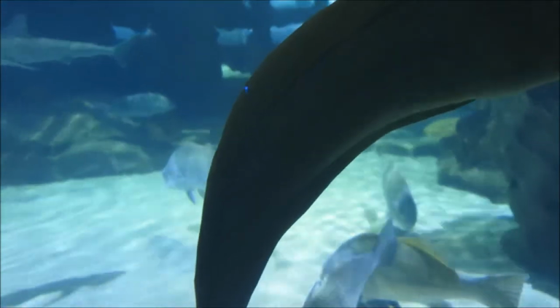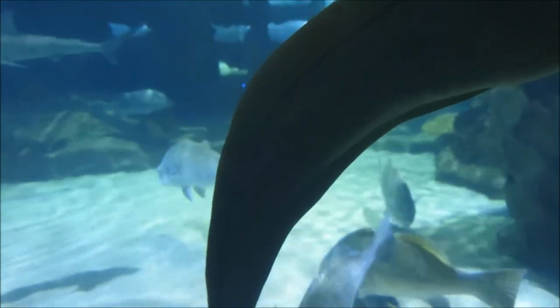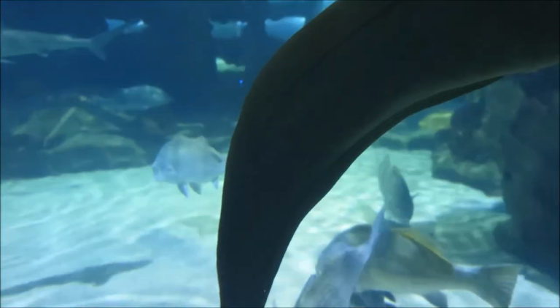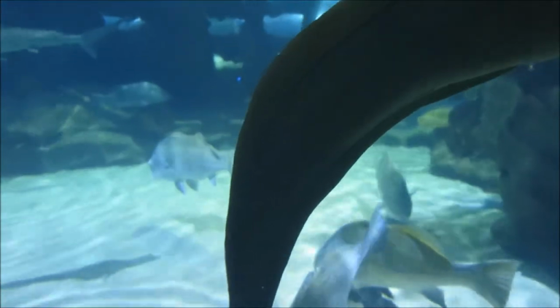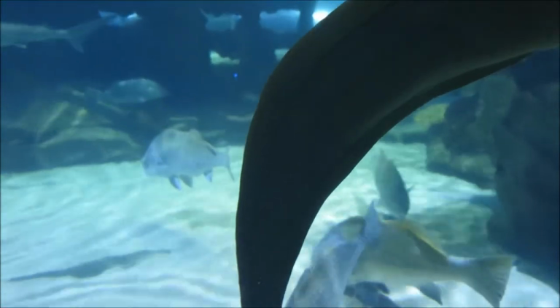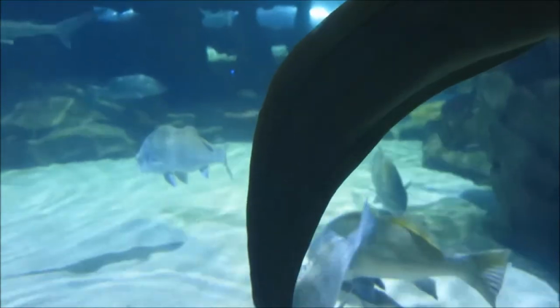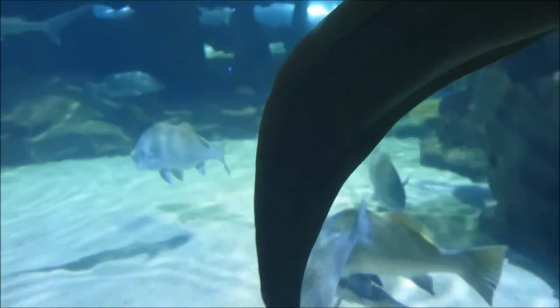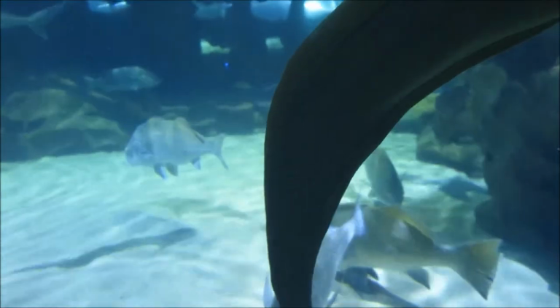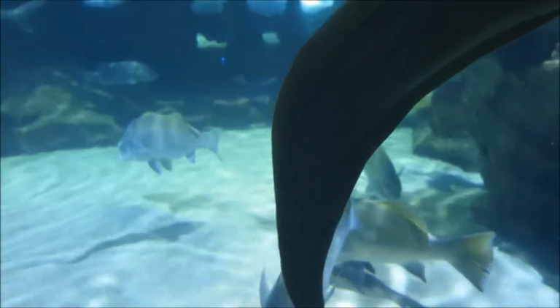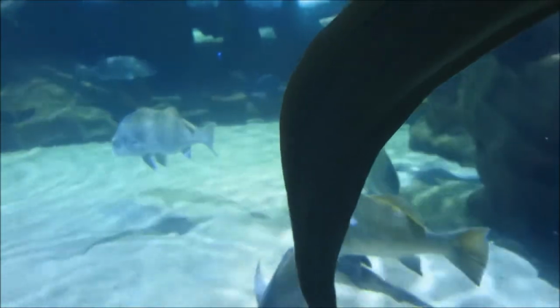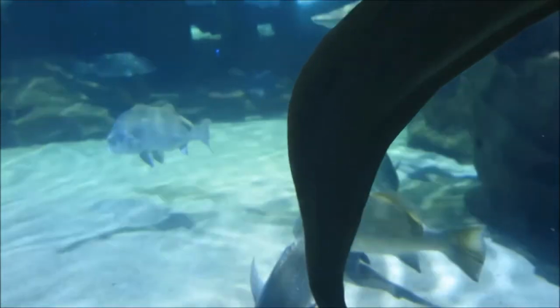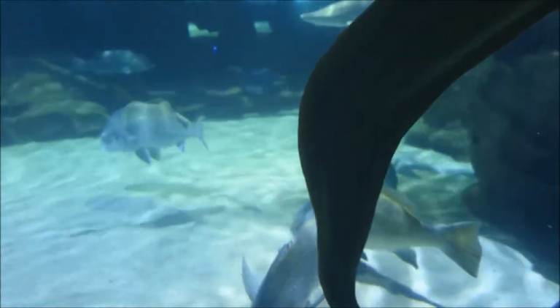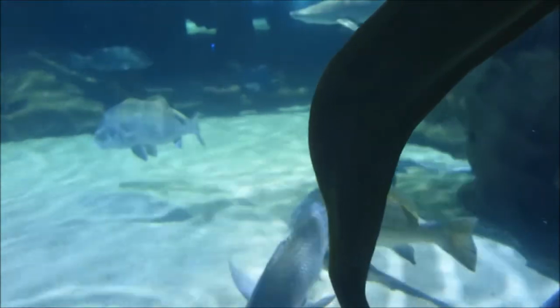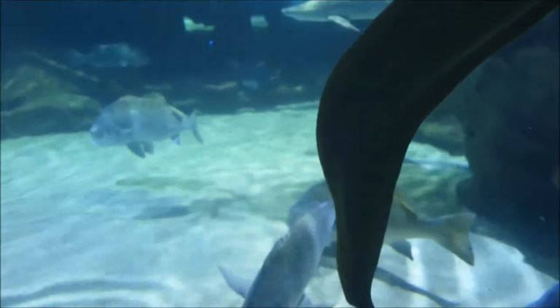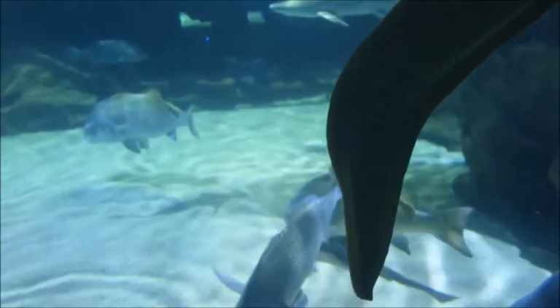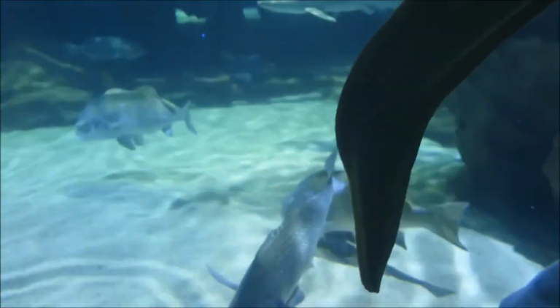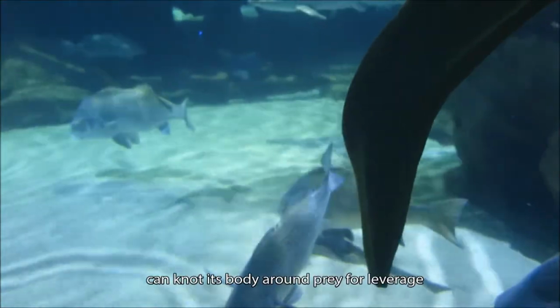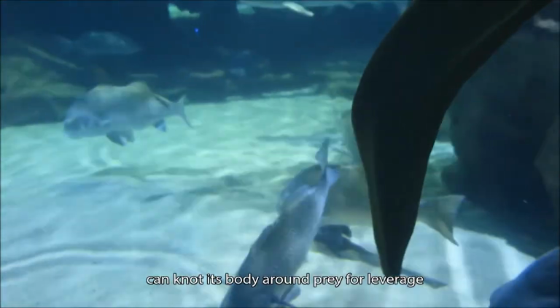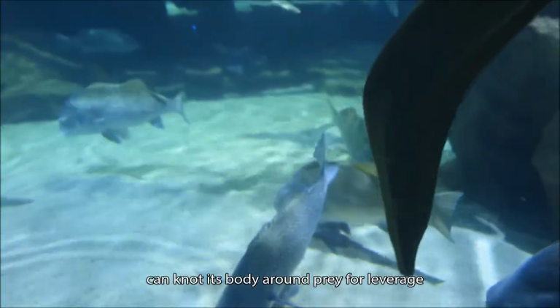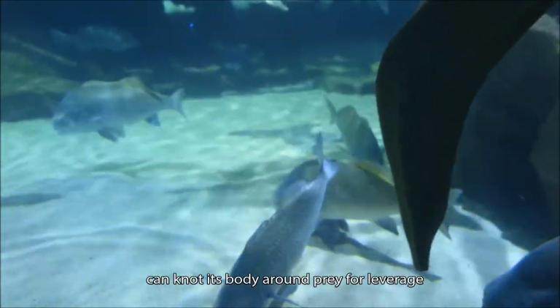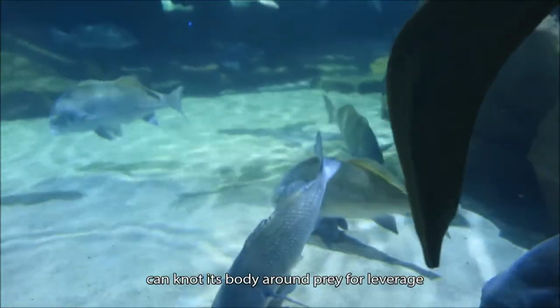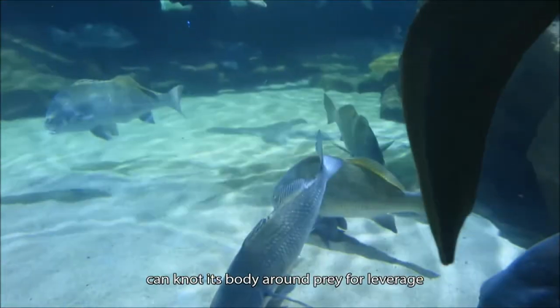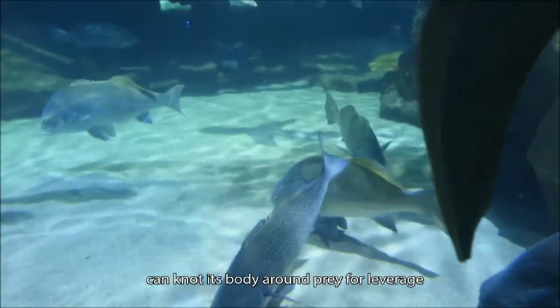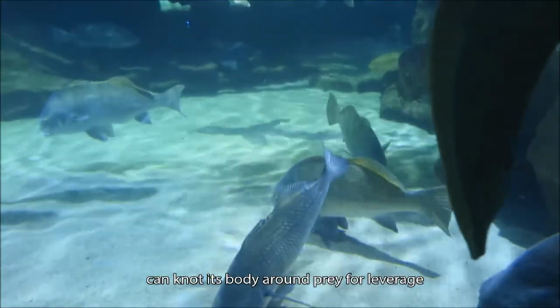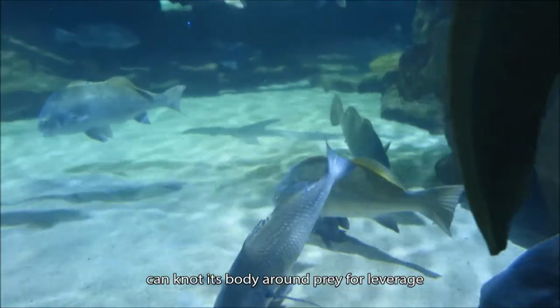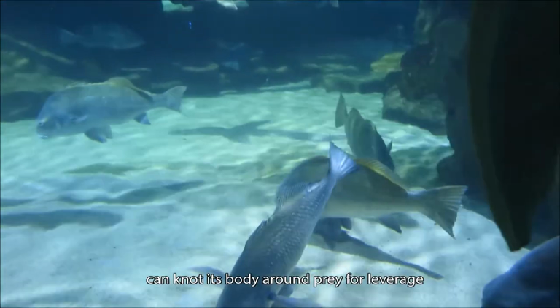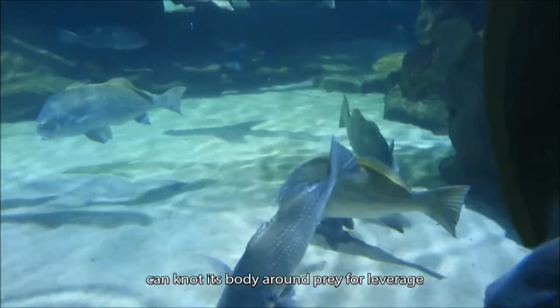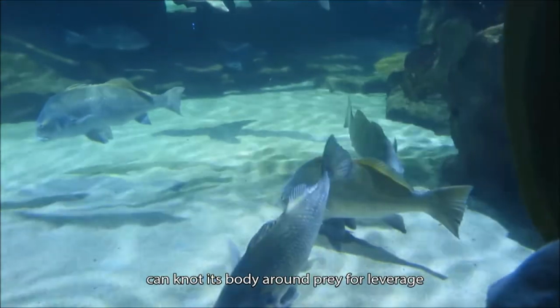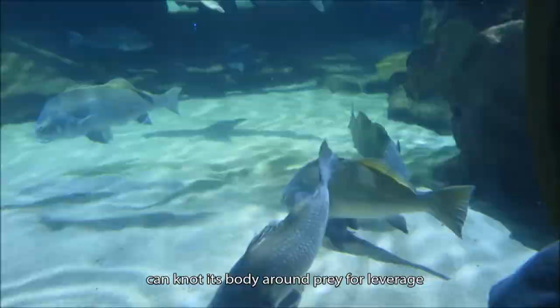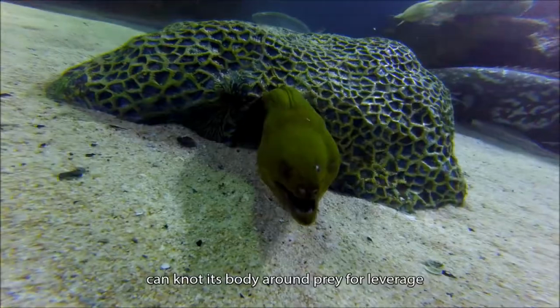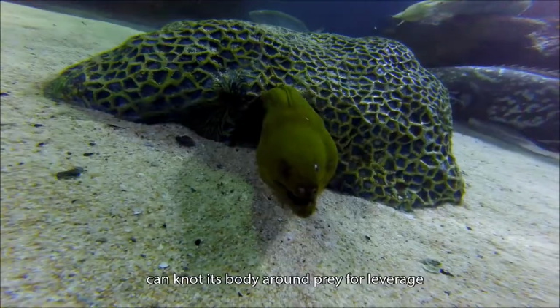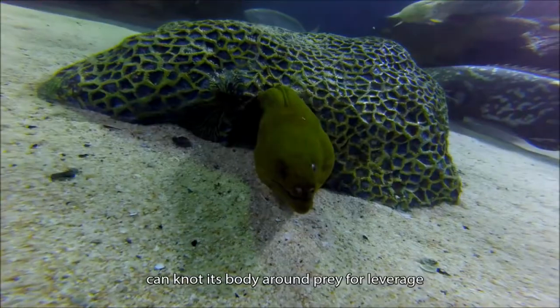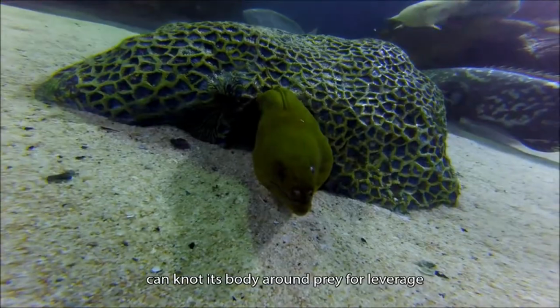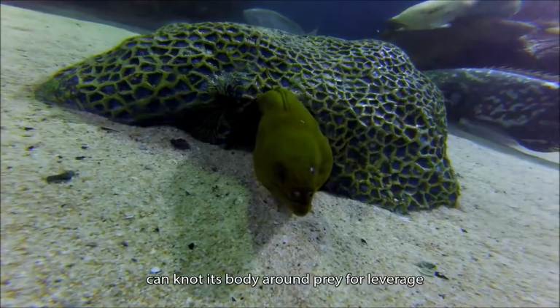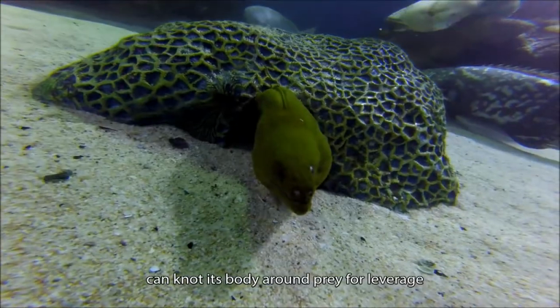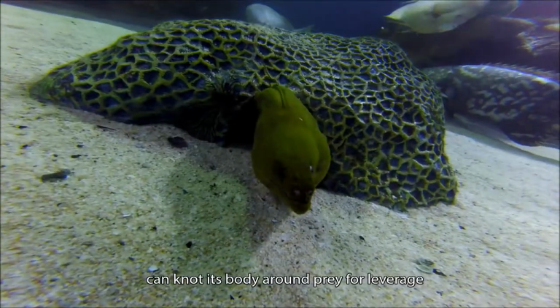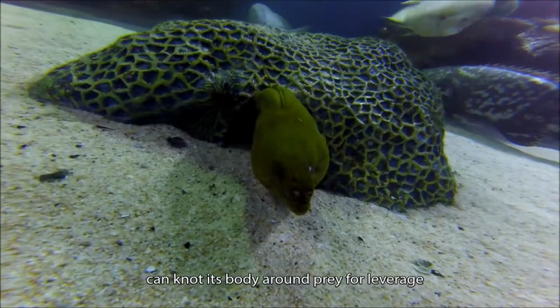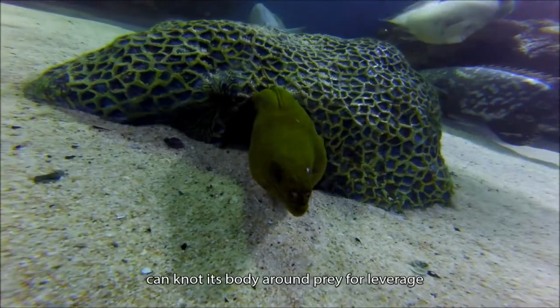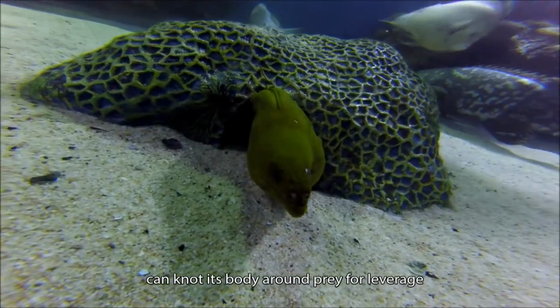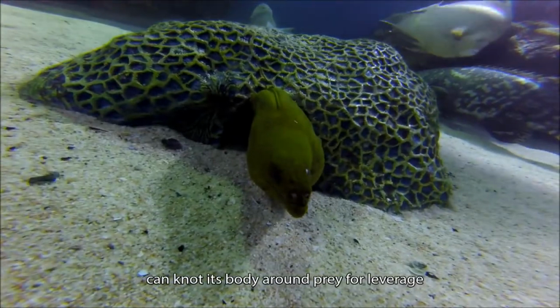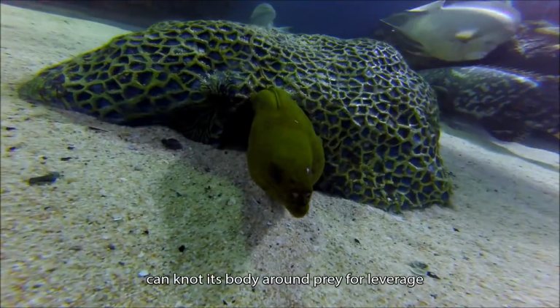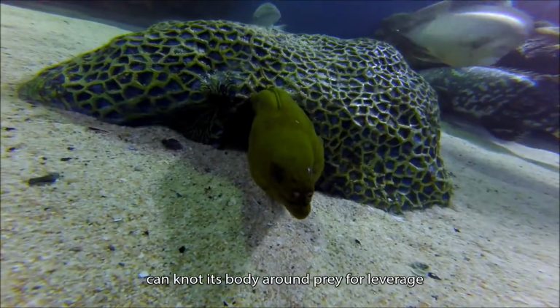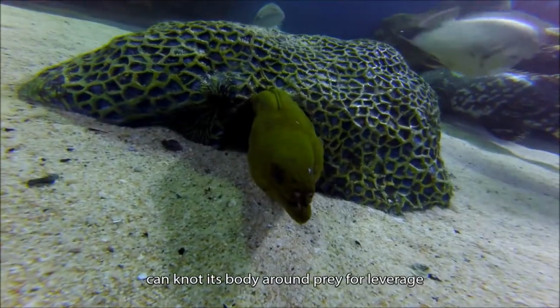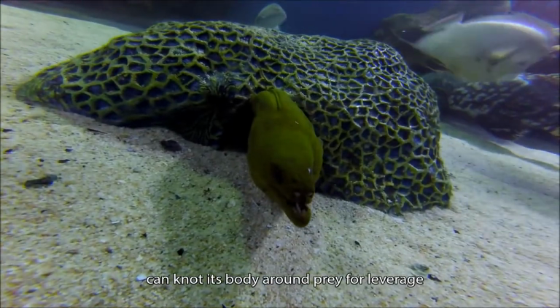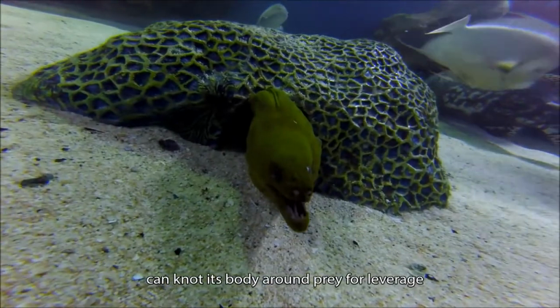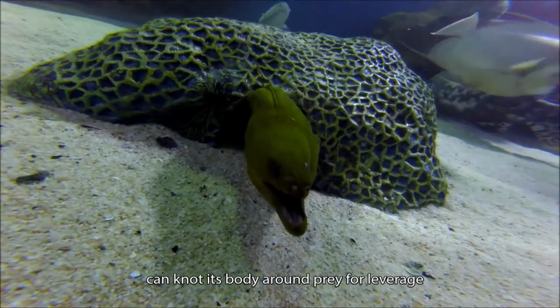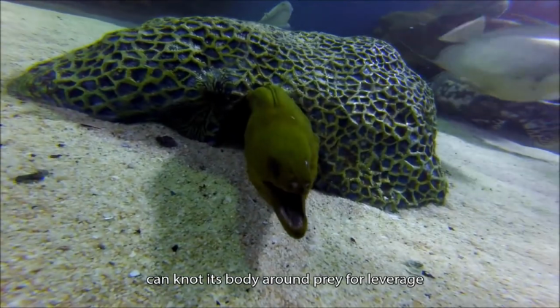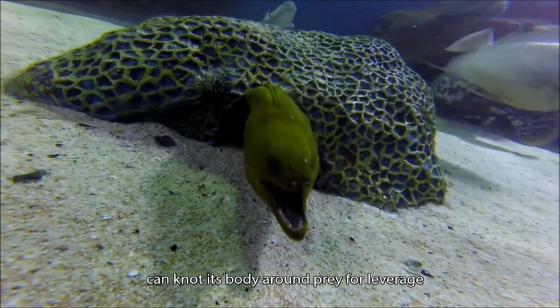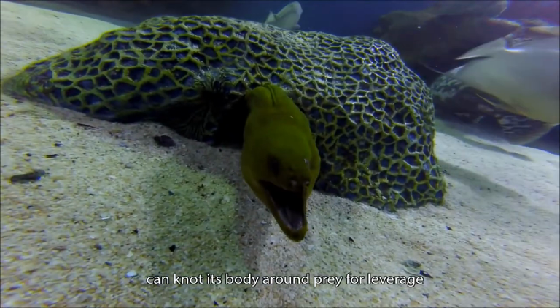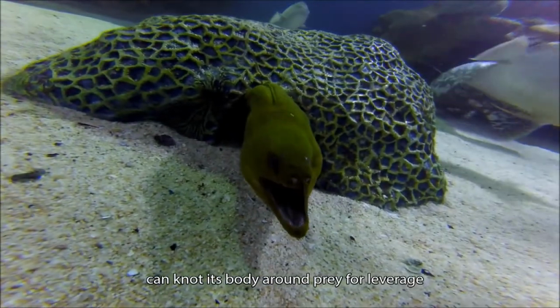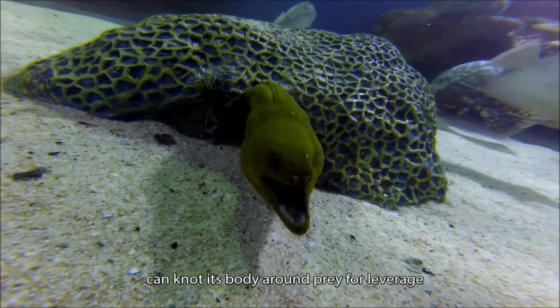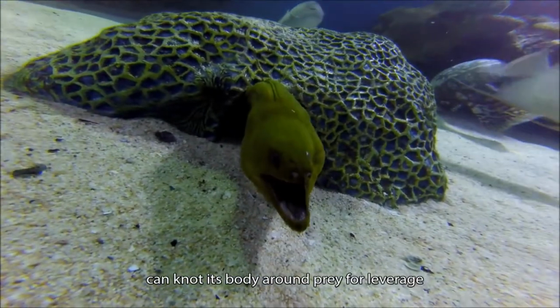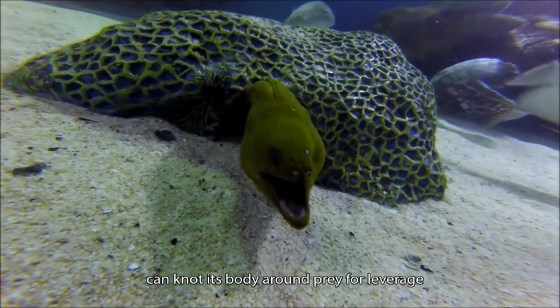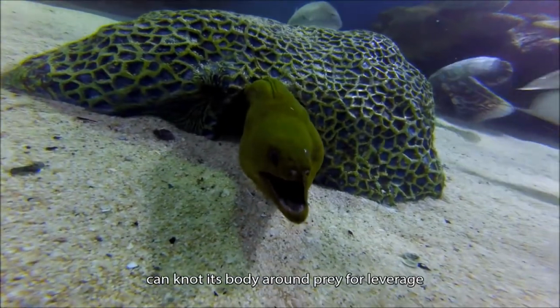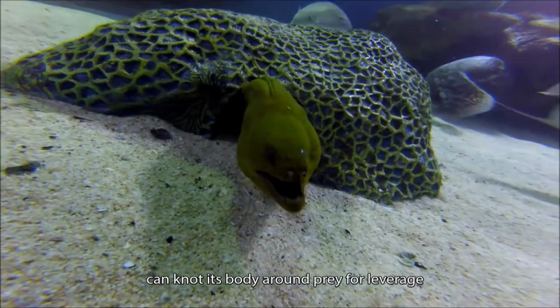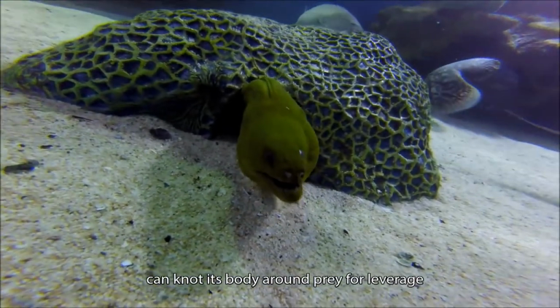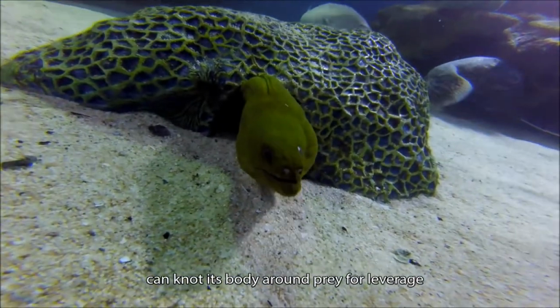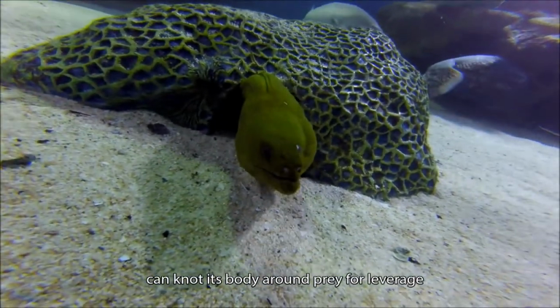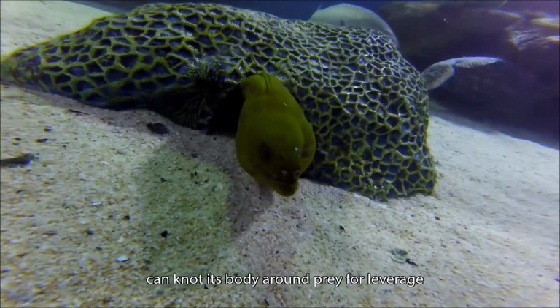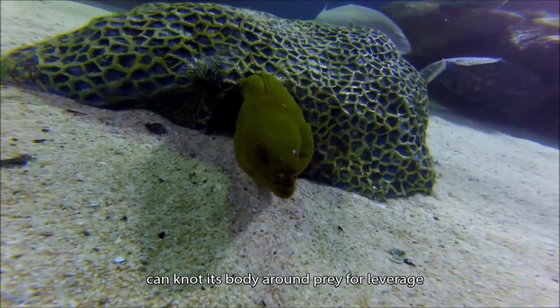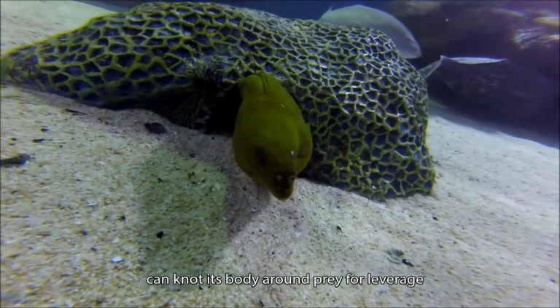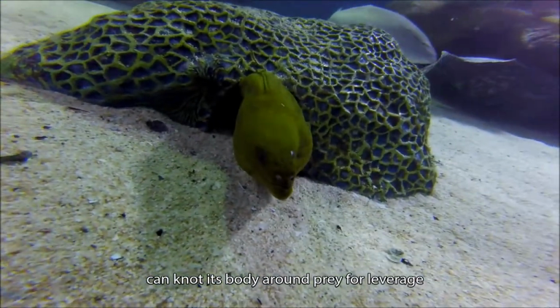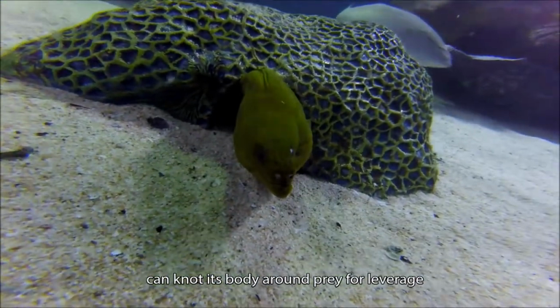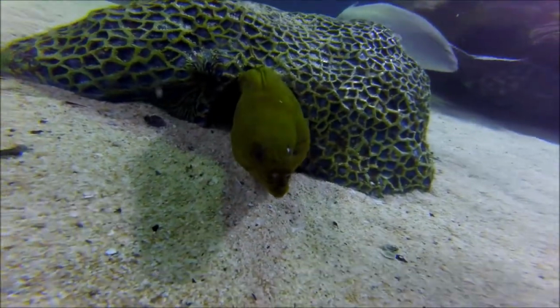When it captures something that's too large to swallow whole, a green moray eel can wrap itself around the prey and tear it into small pieces.